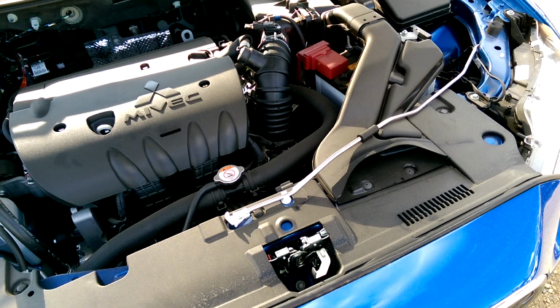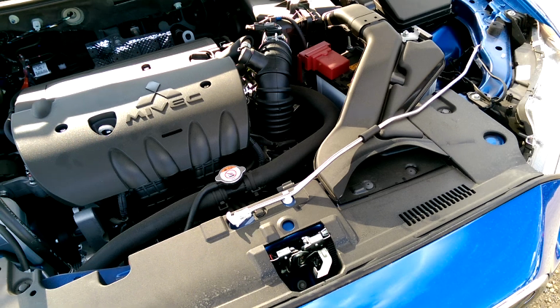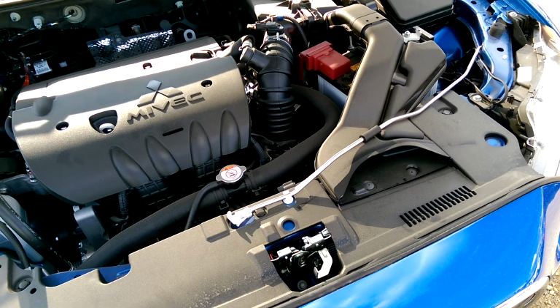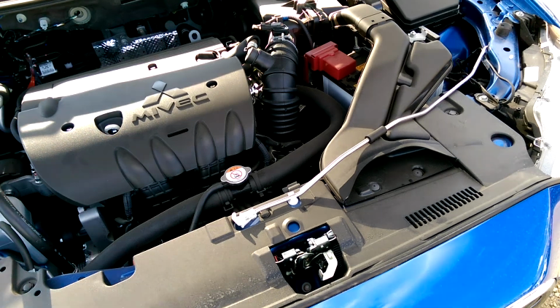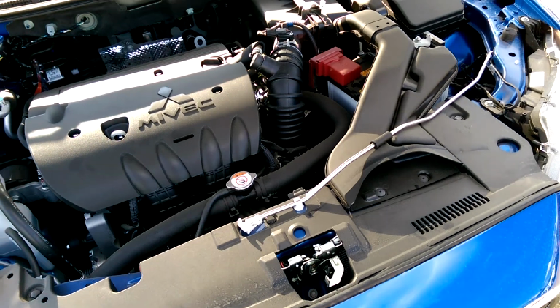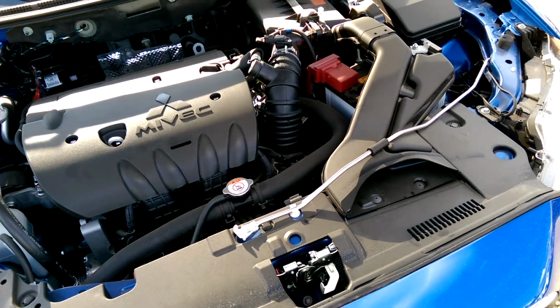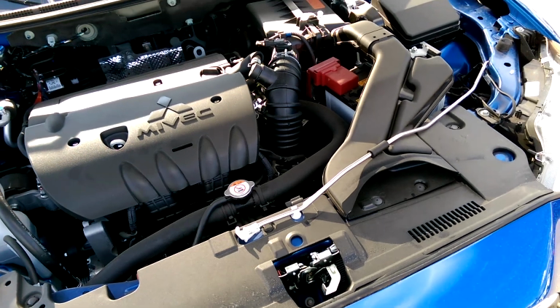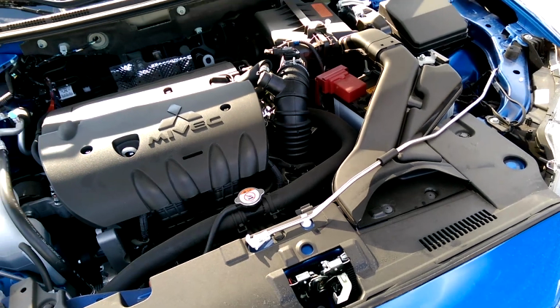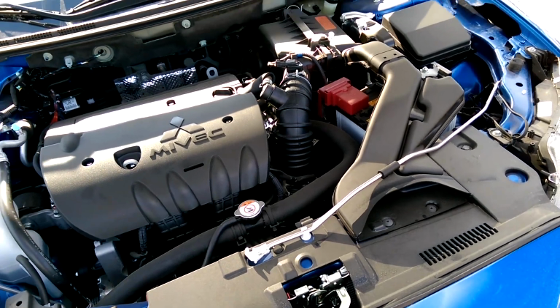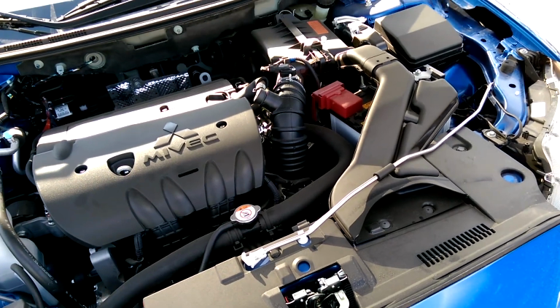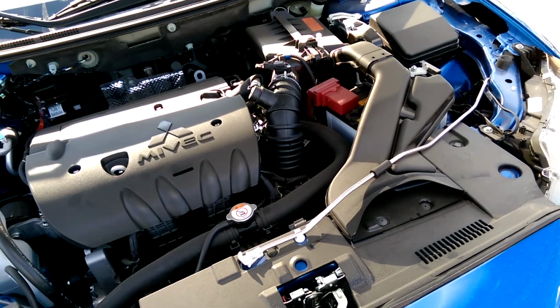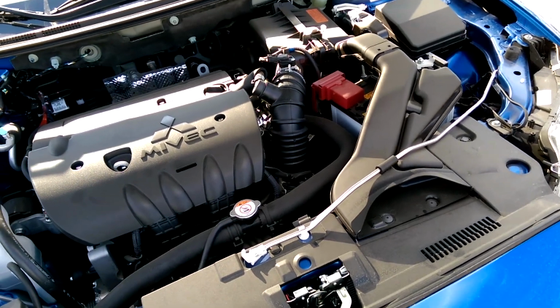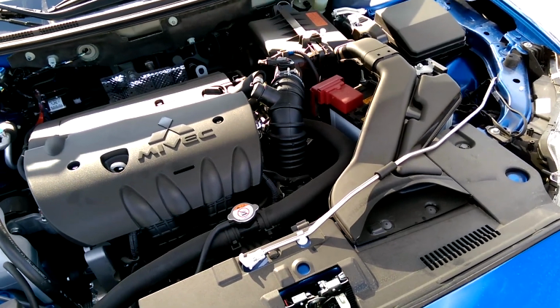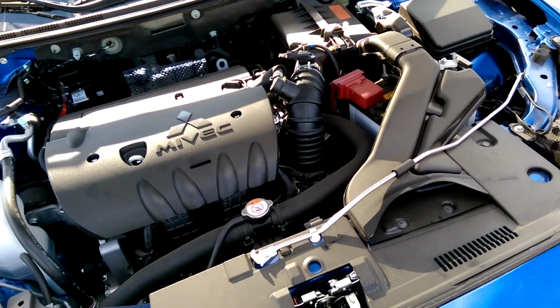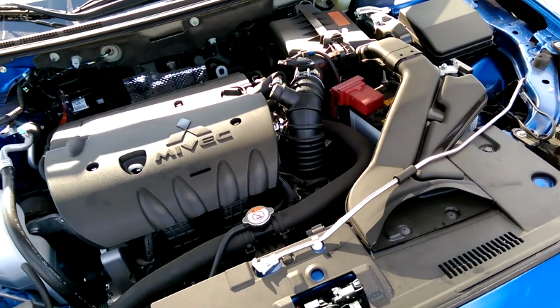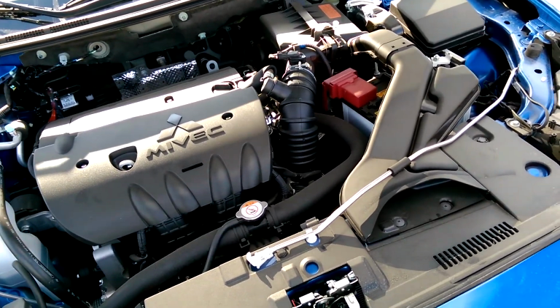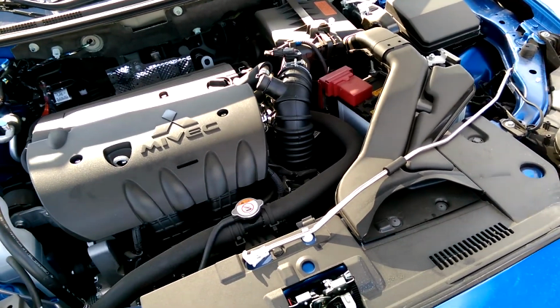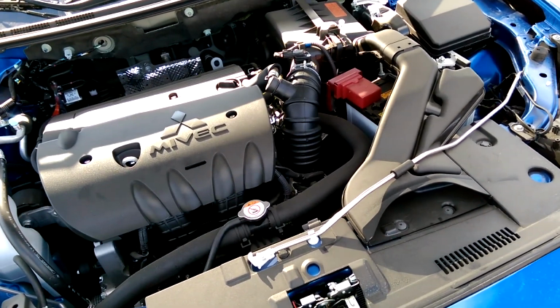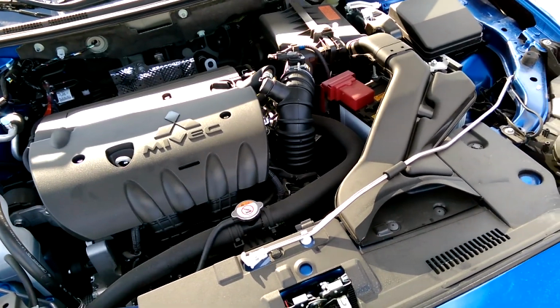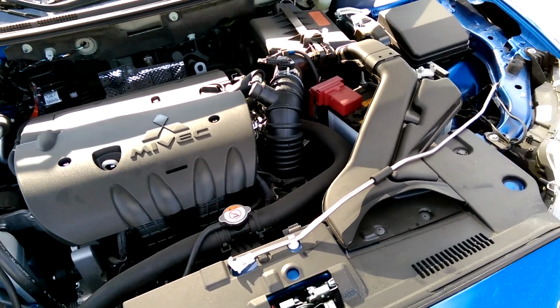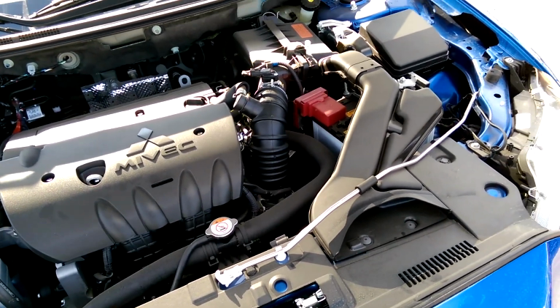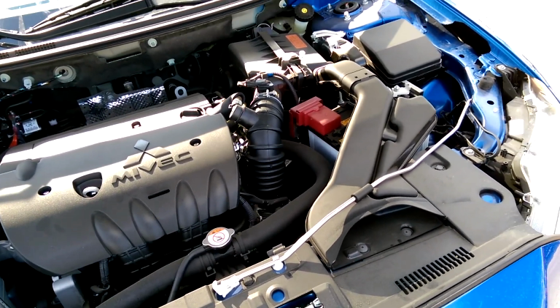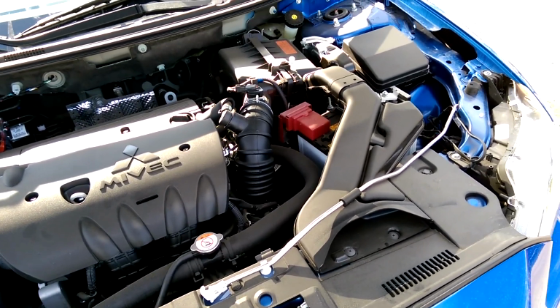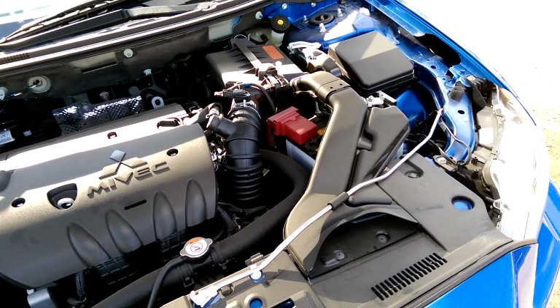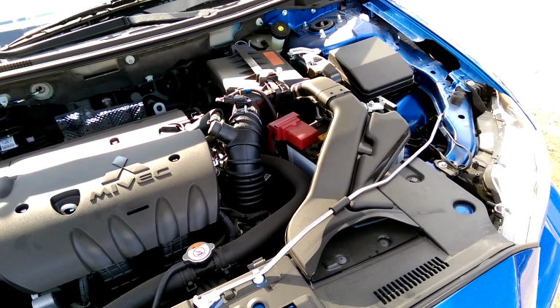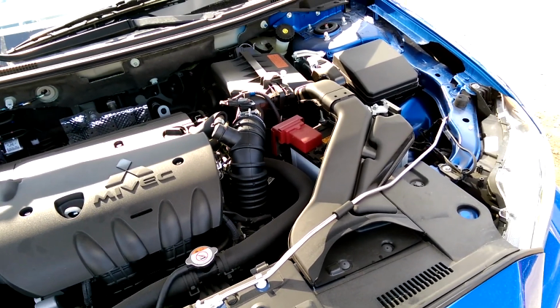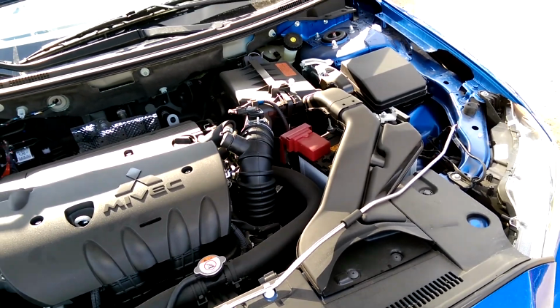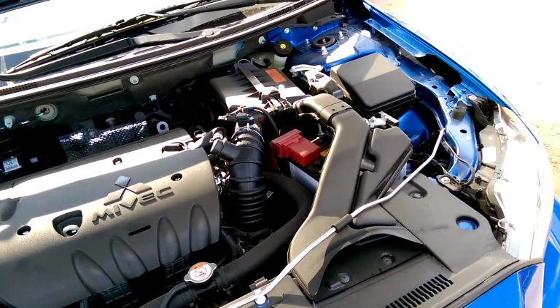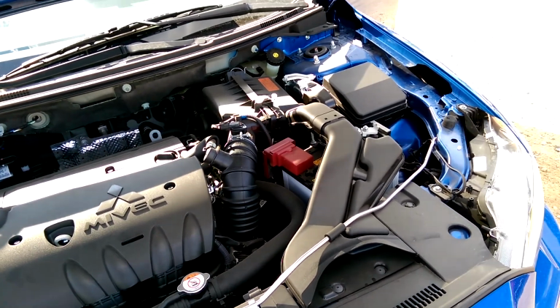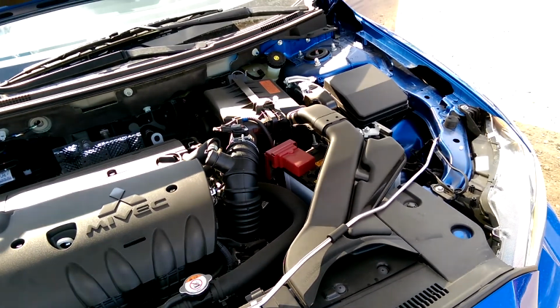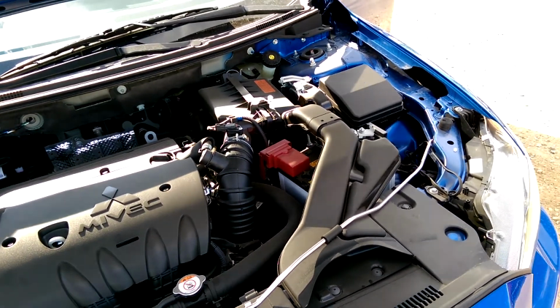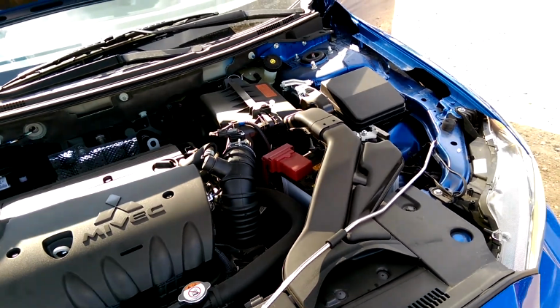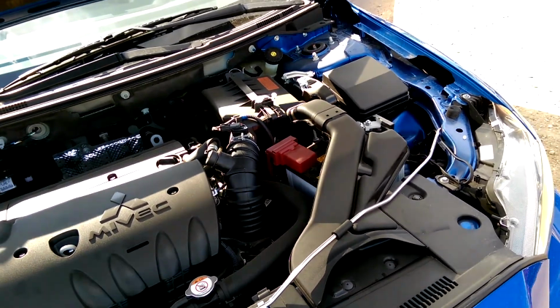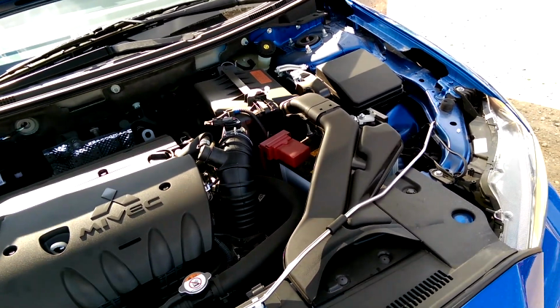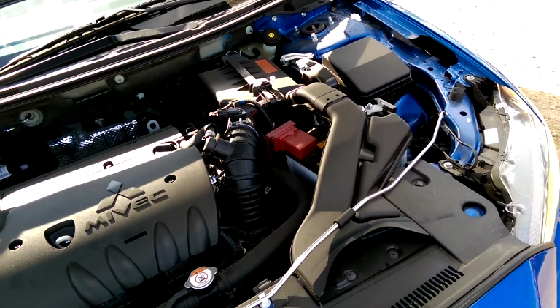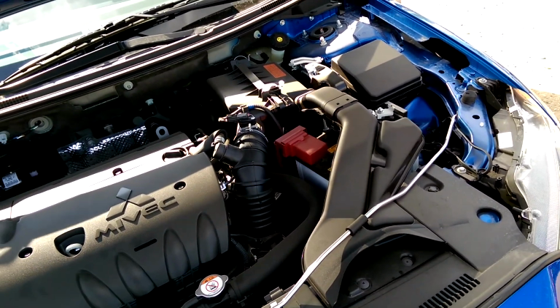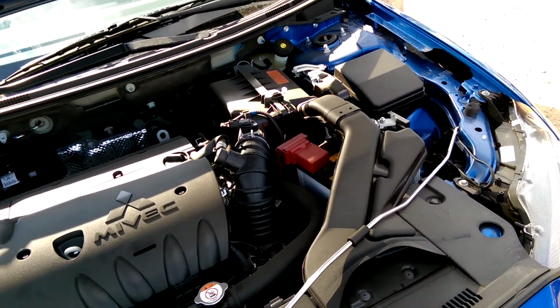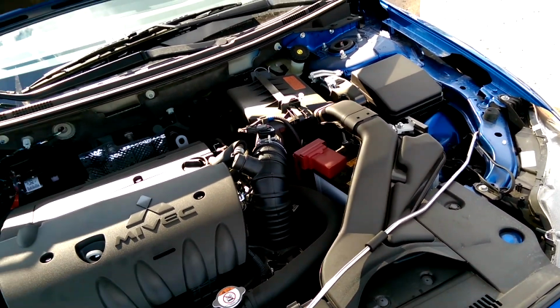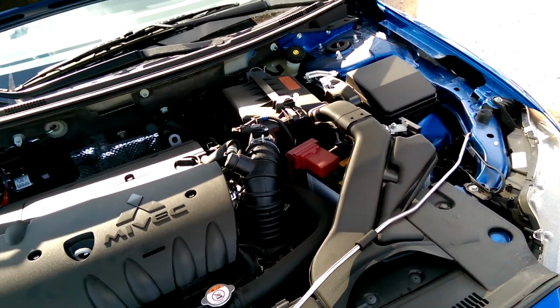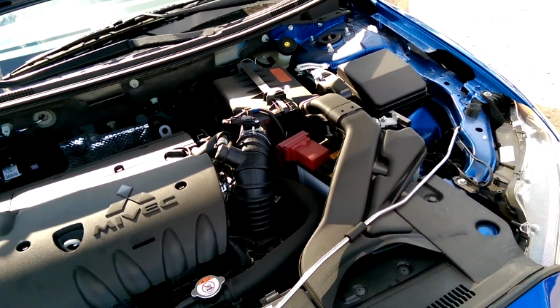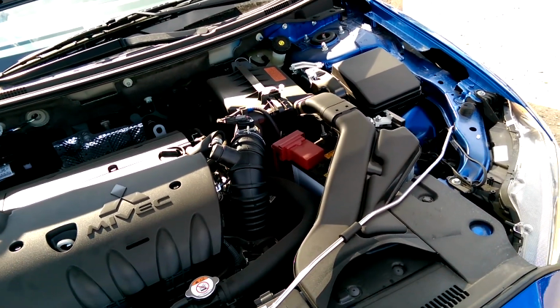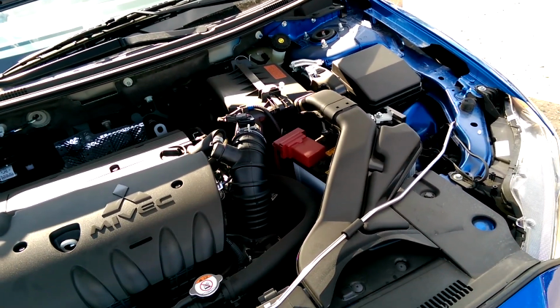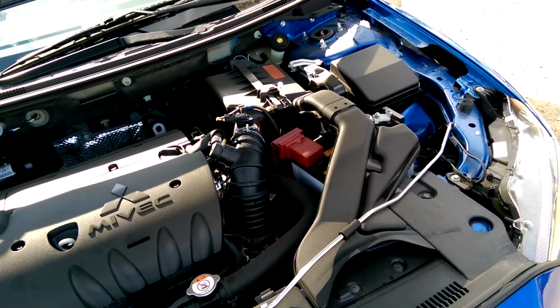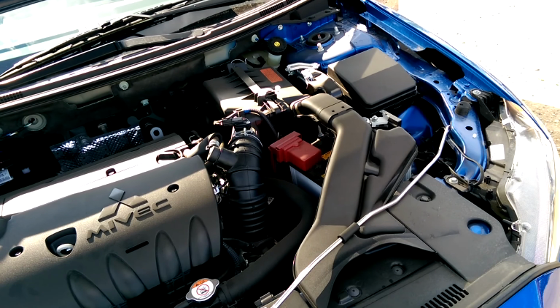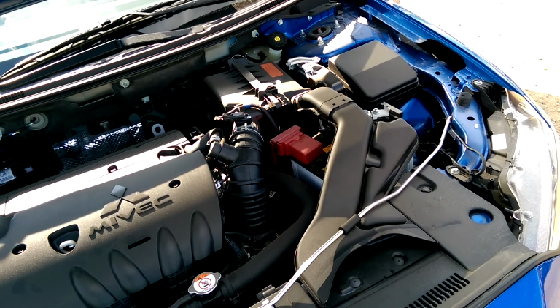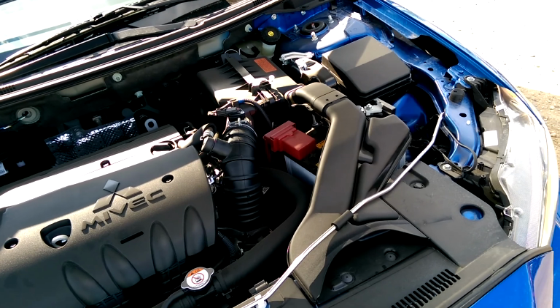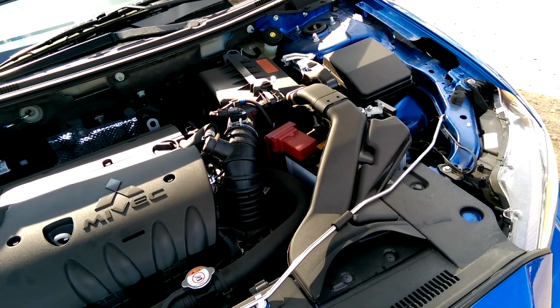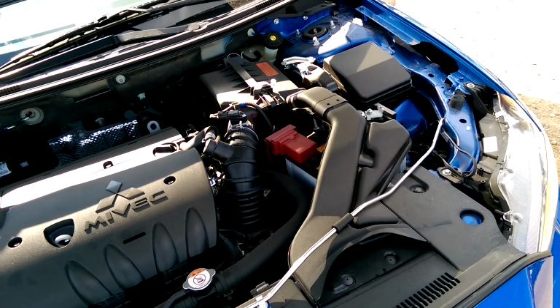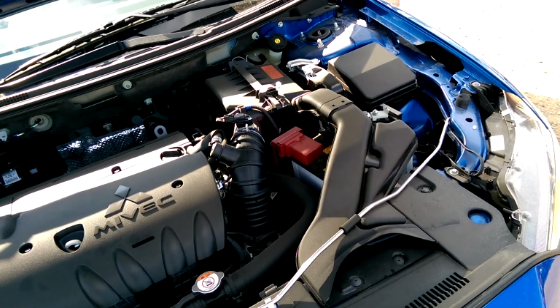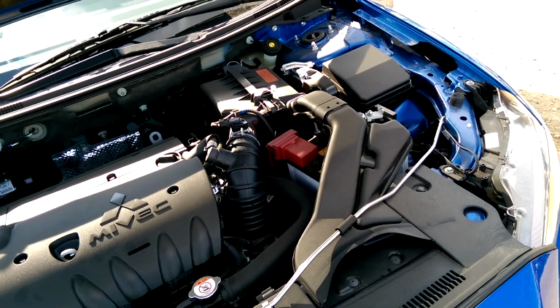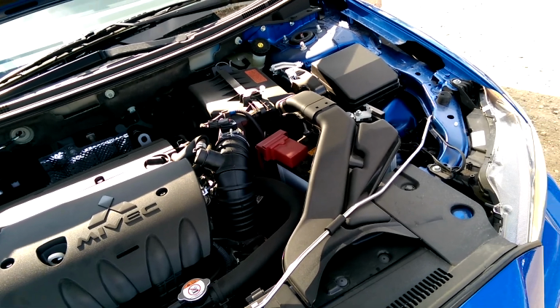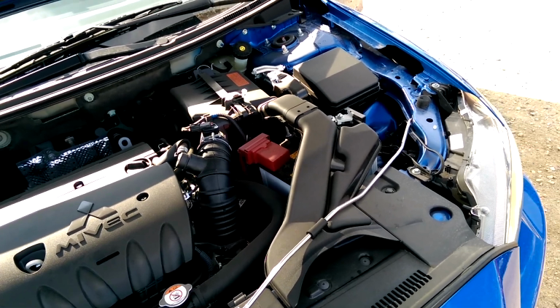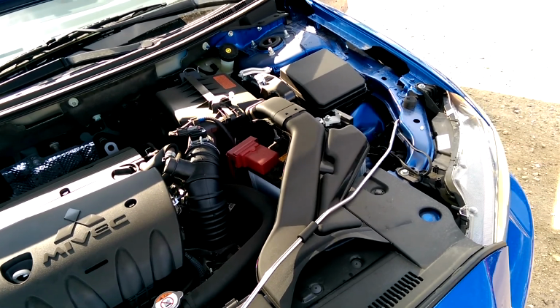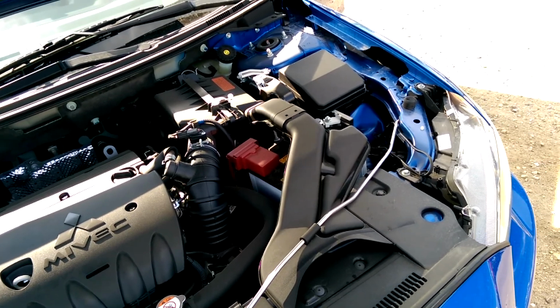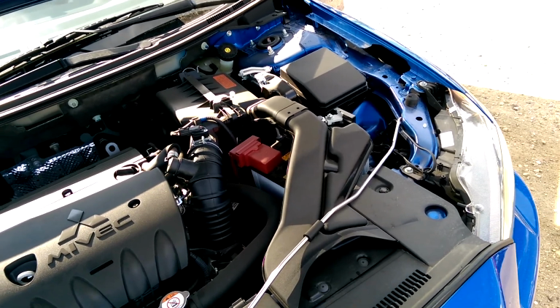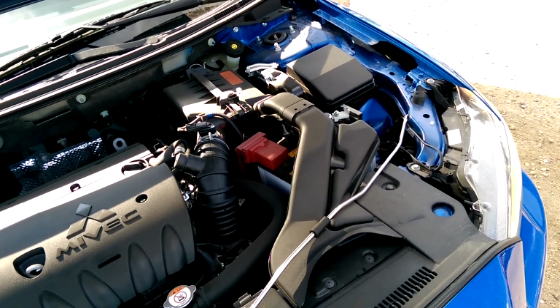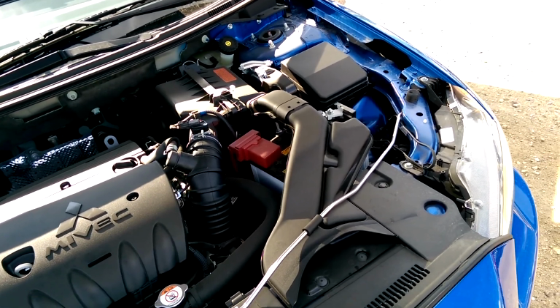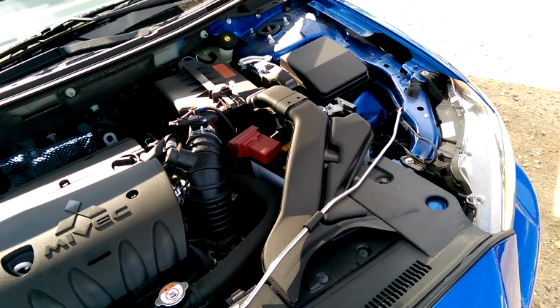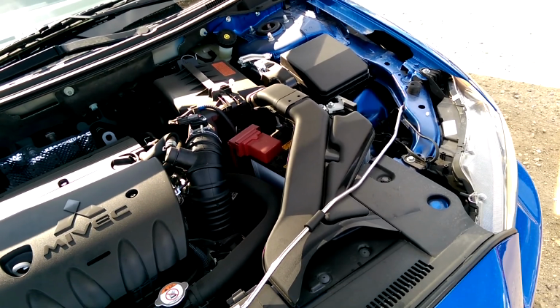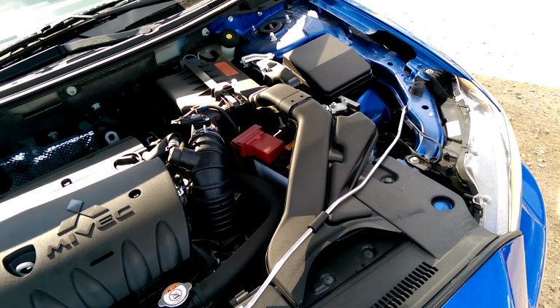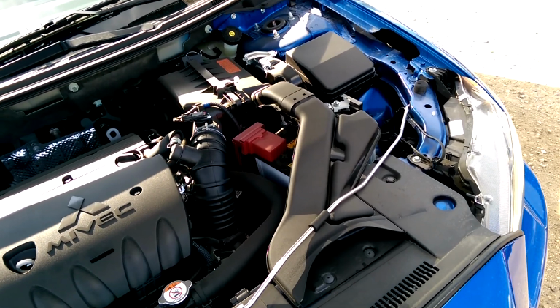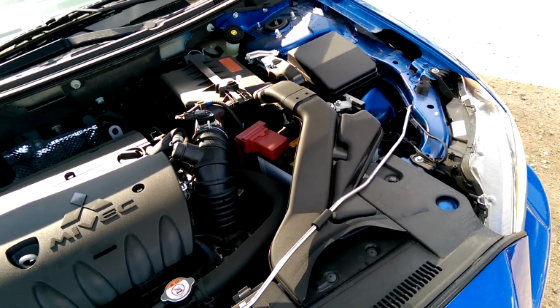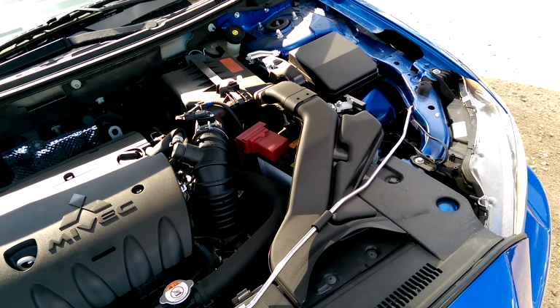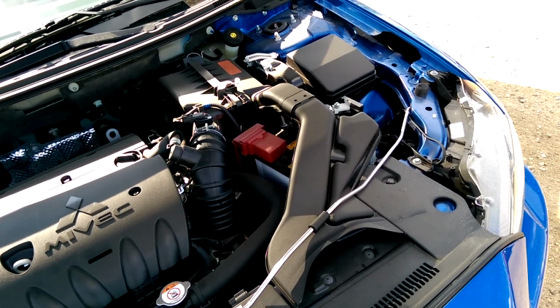Hi Megan, it's Charisse here from Northside Mitsubishi. I'm just going to give you a quick demonstration of the 2015 SE Lancer.